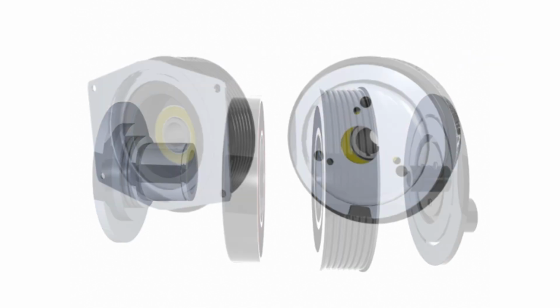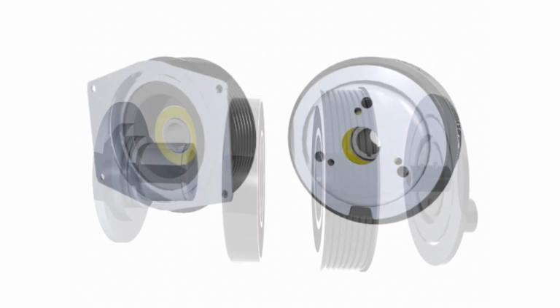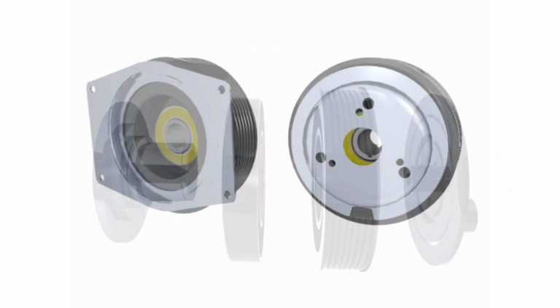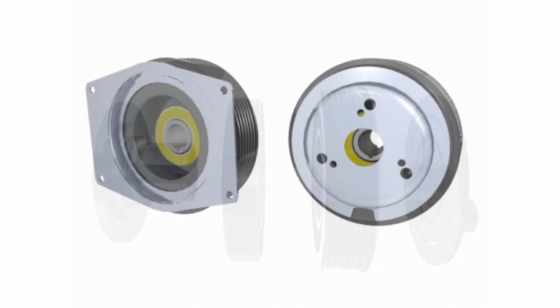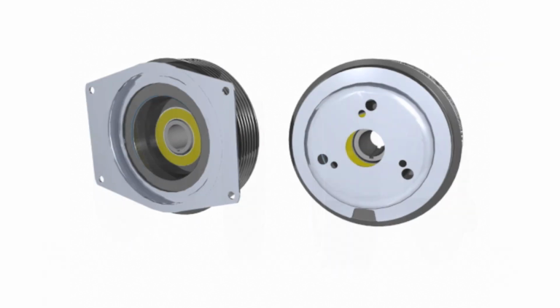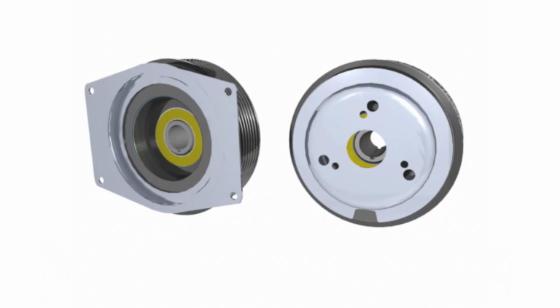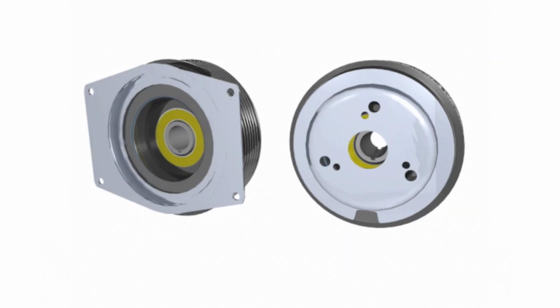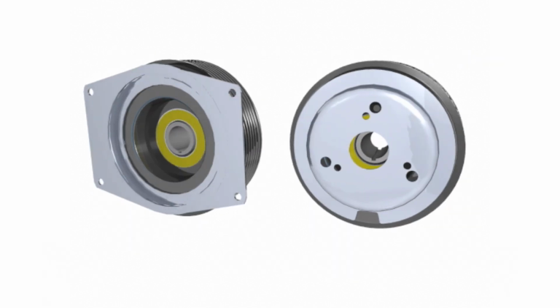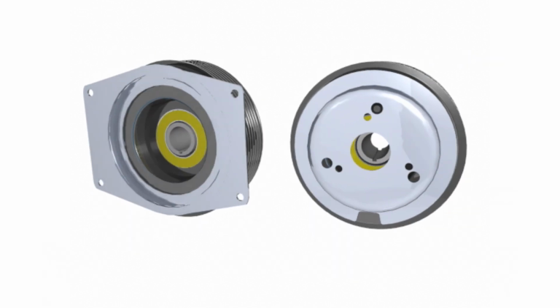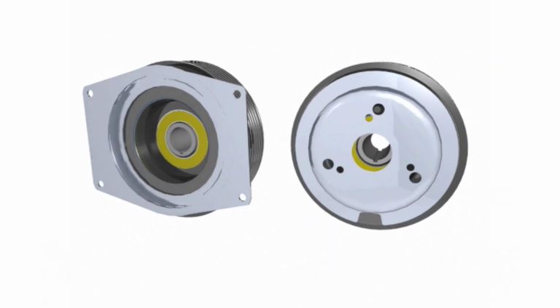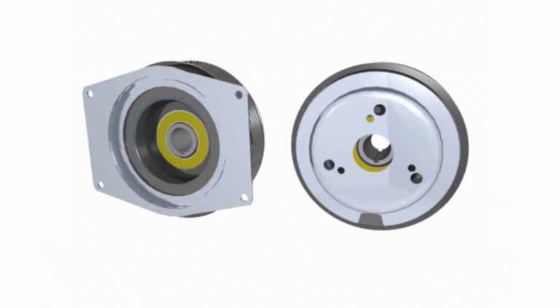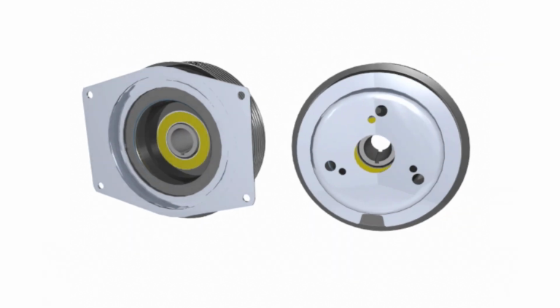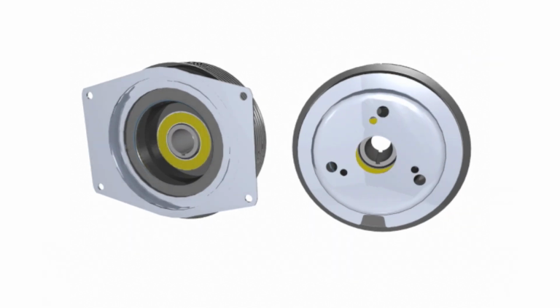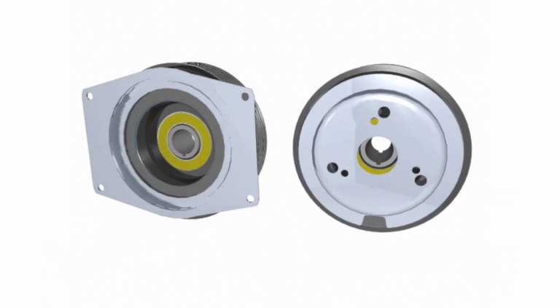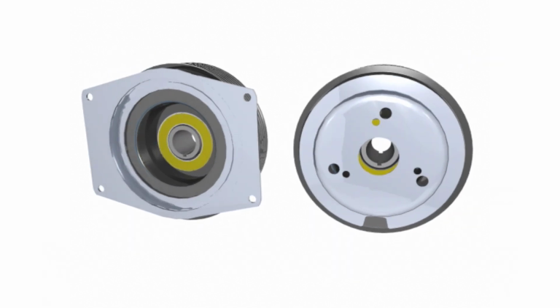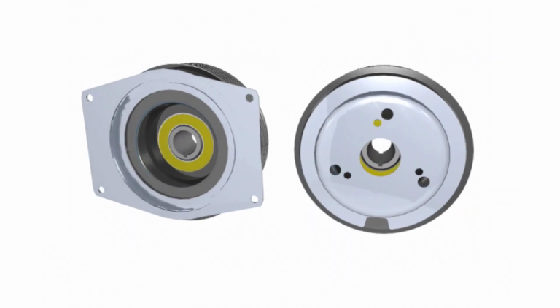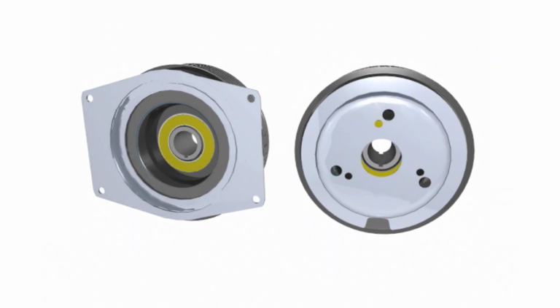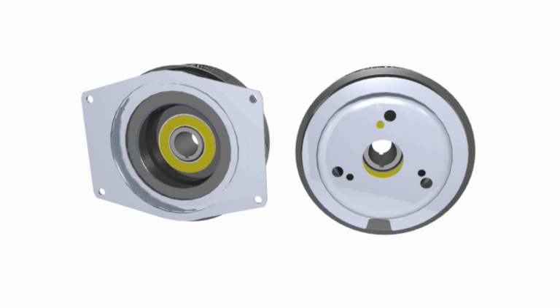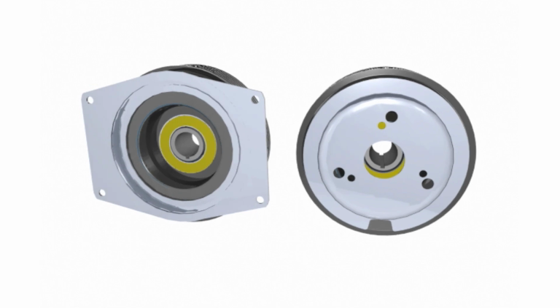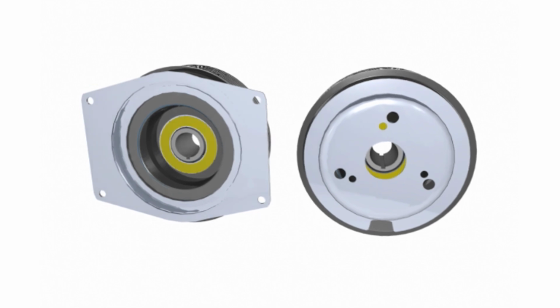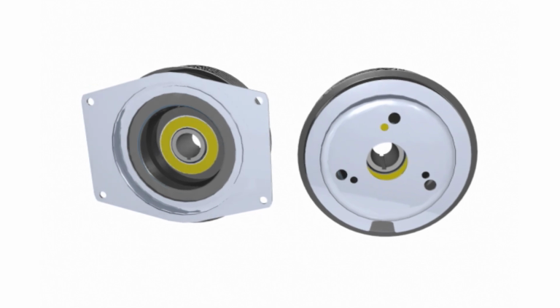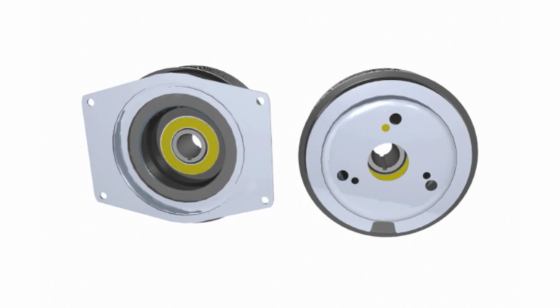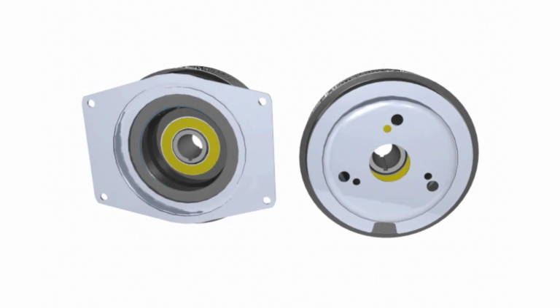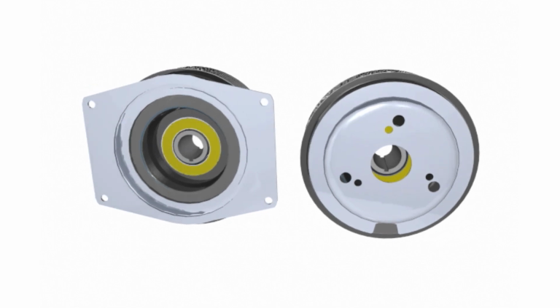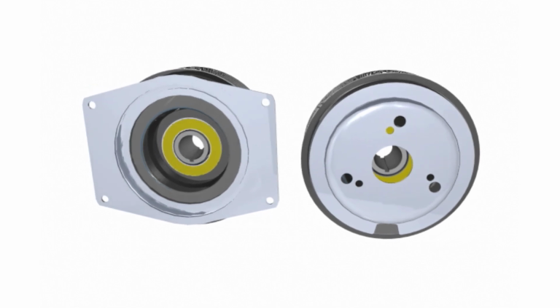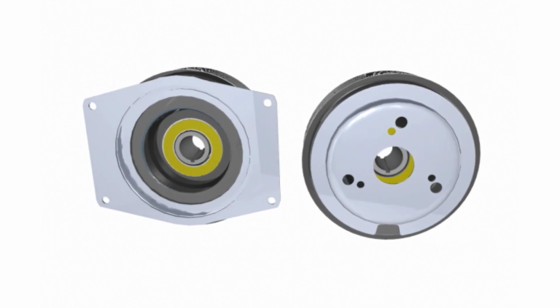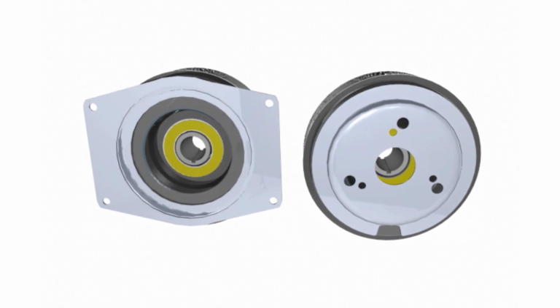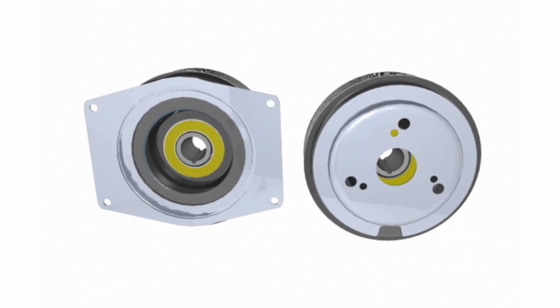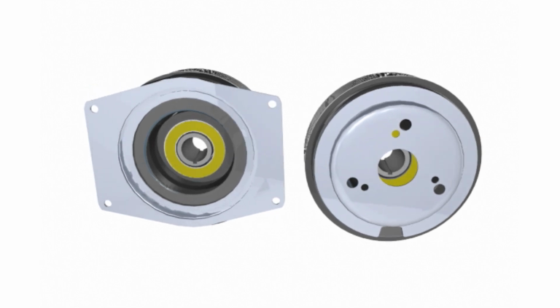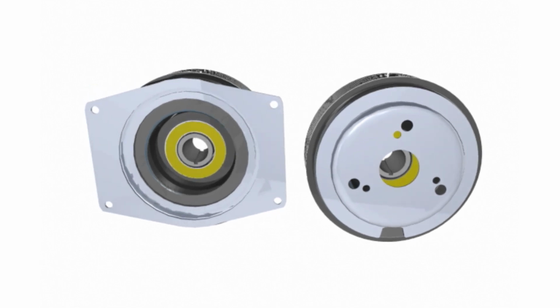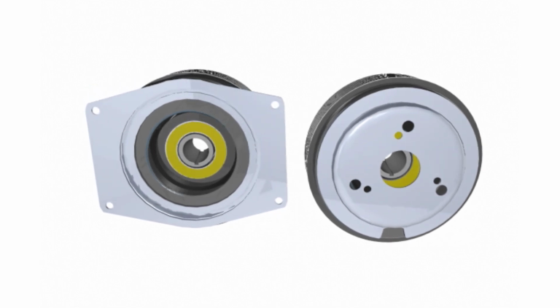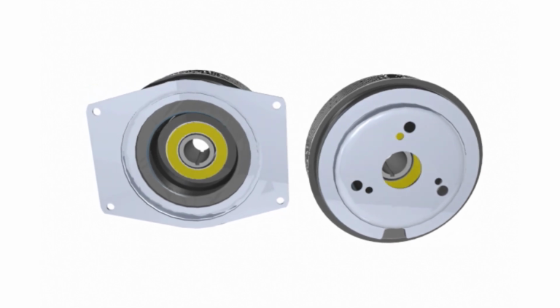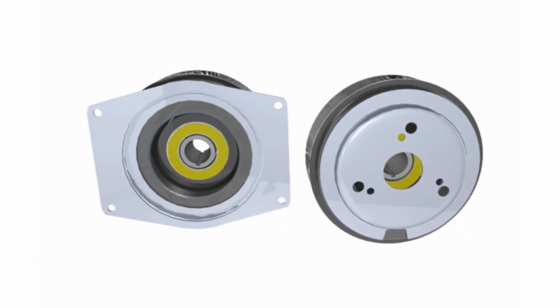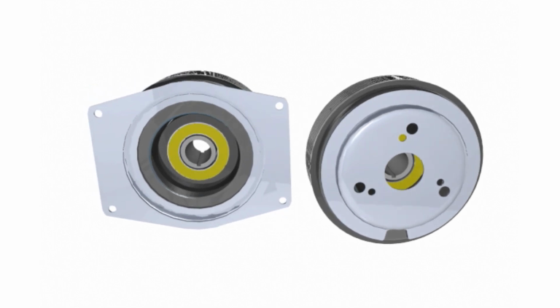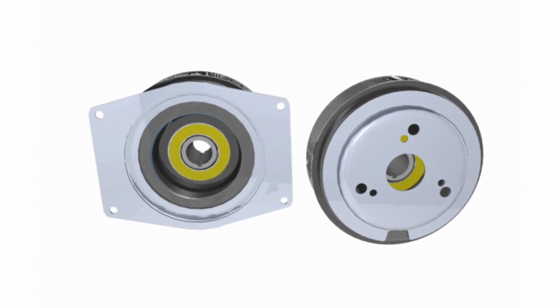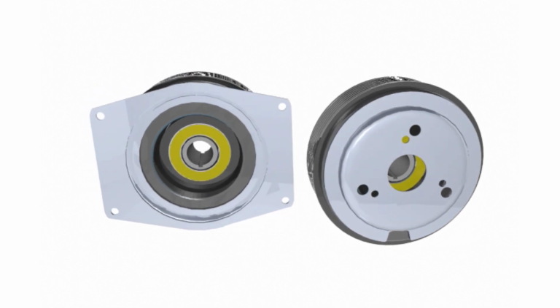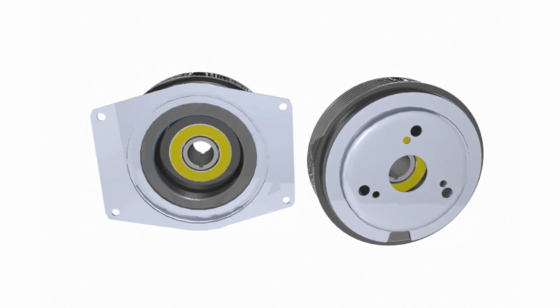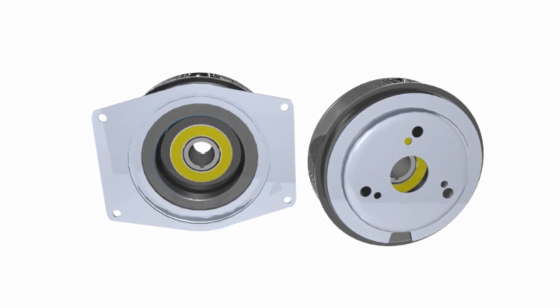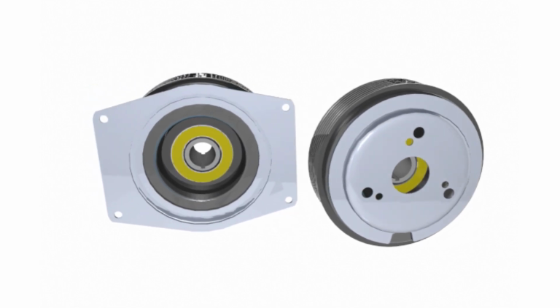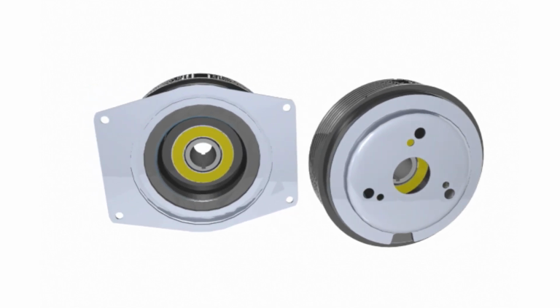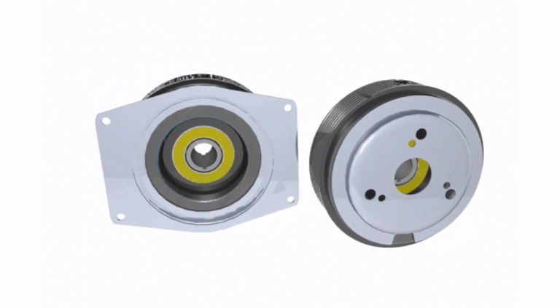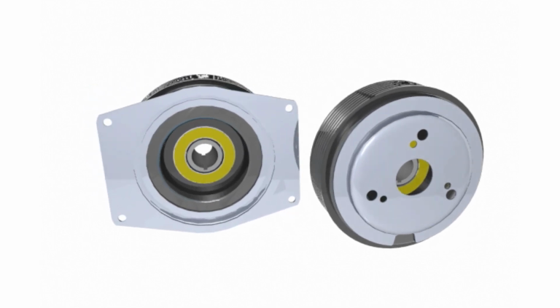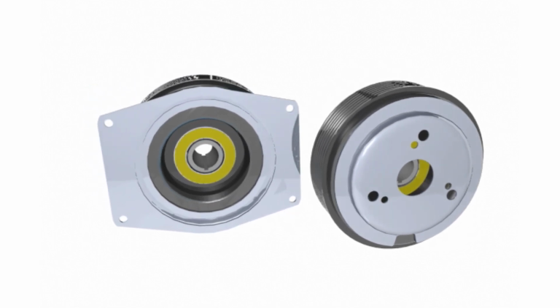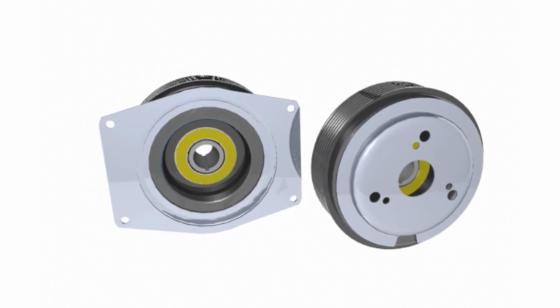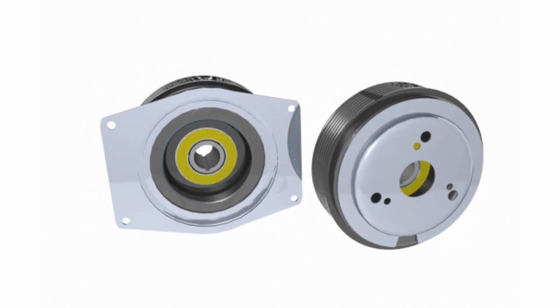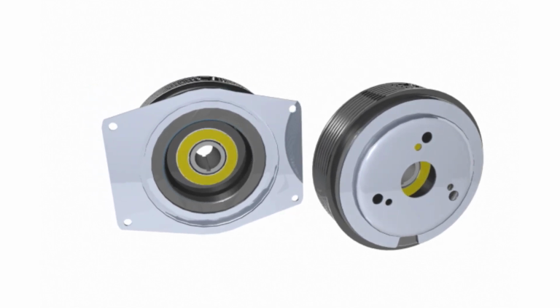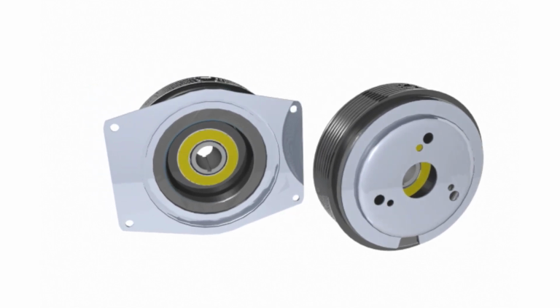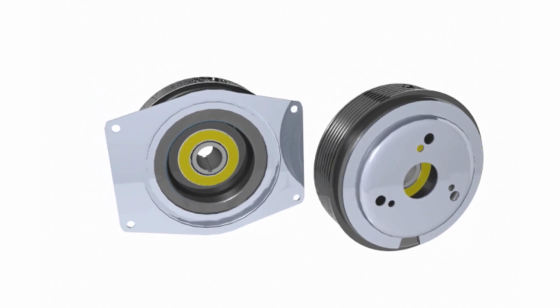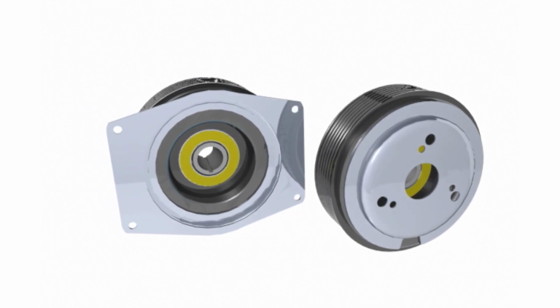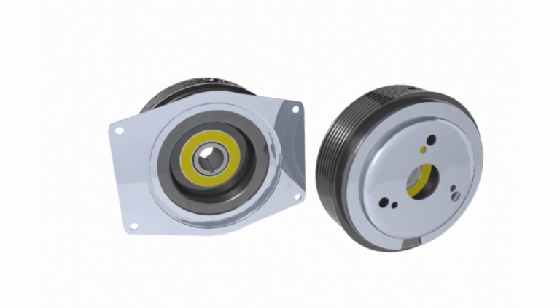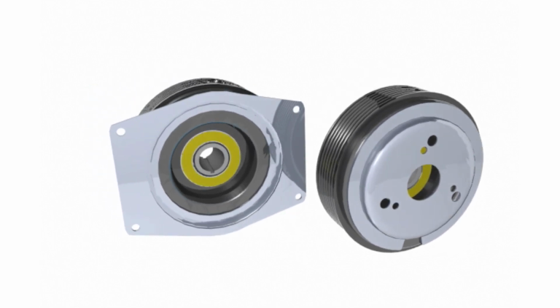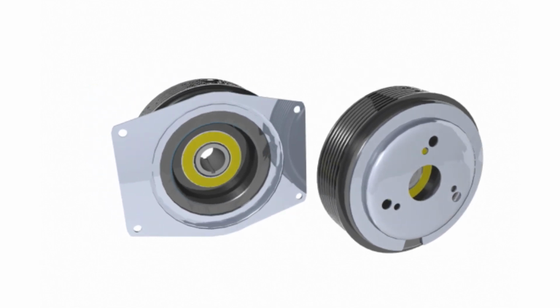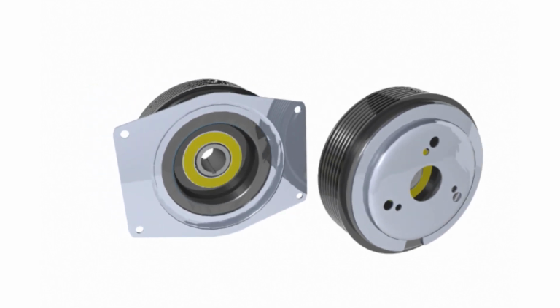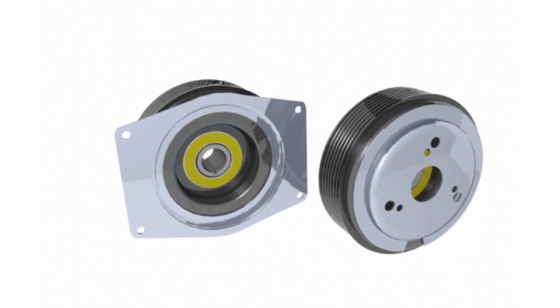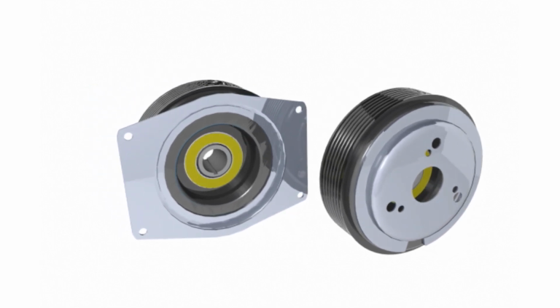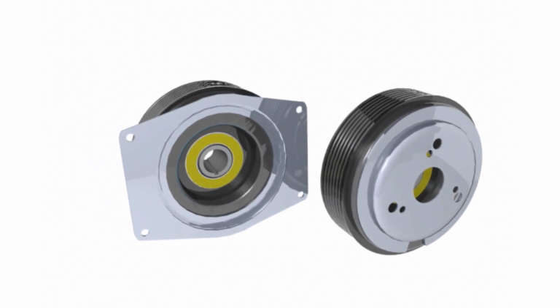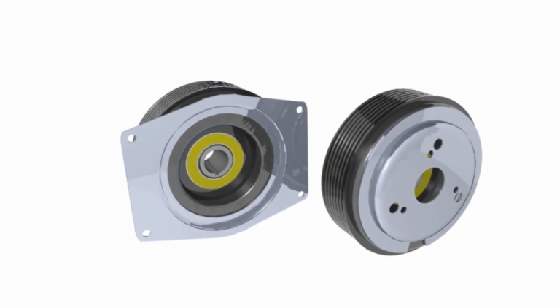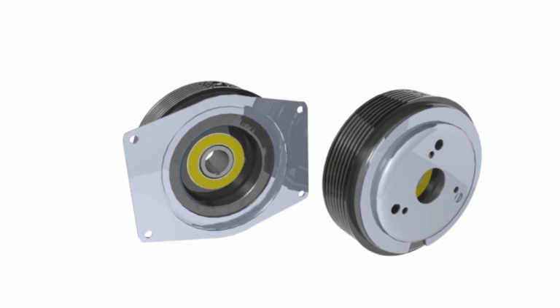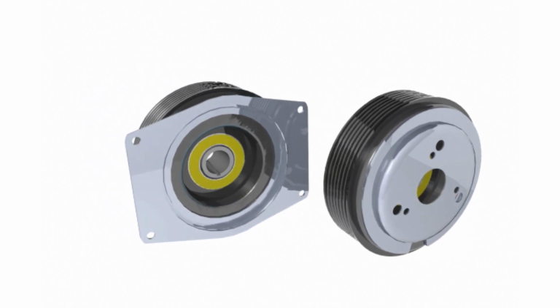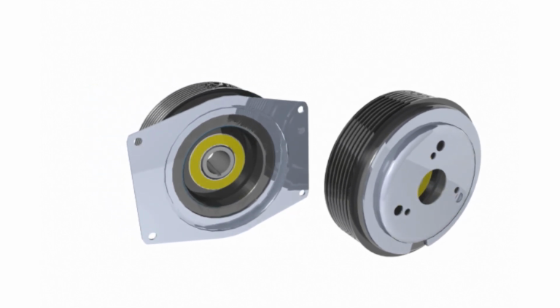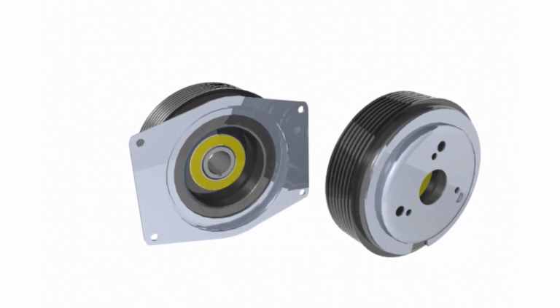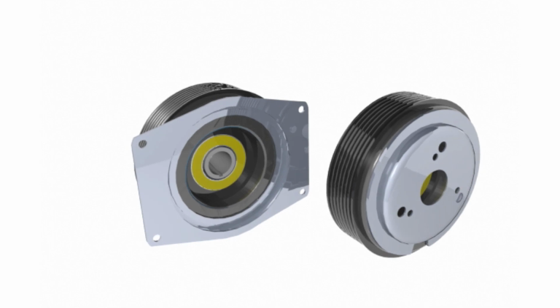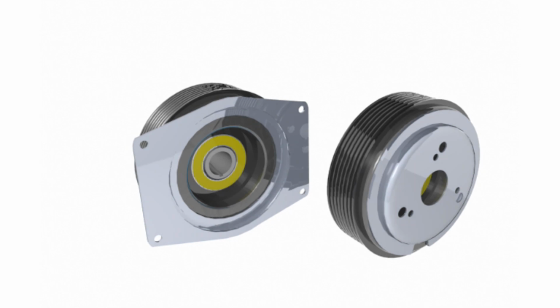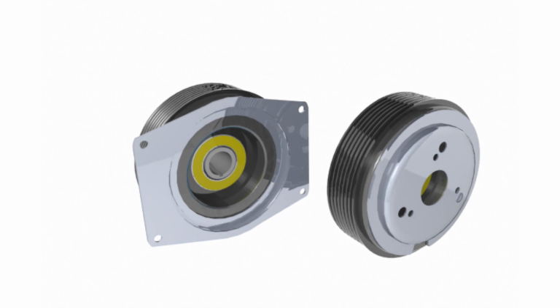For shaft mount clutches, the field can come in either a standard outside four-bolt mount or an inside three-bolt mount.